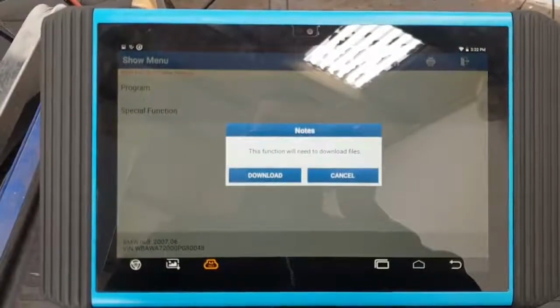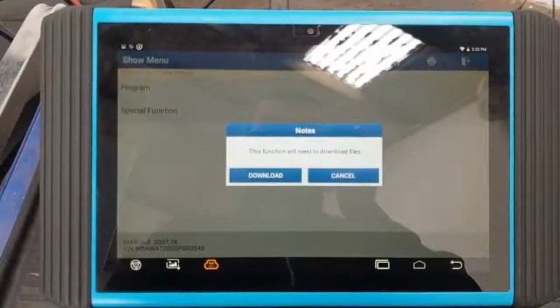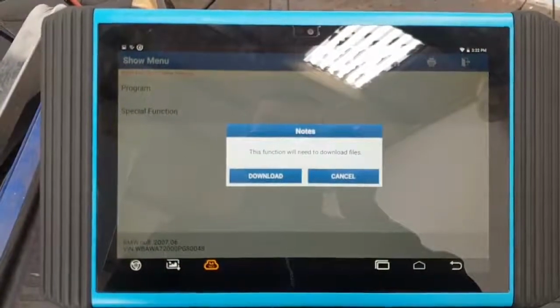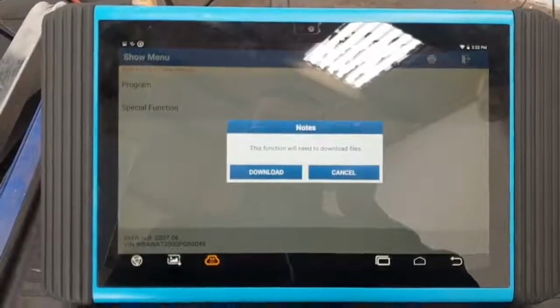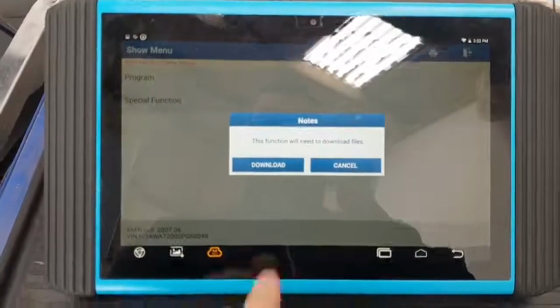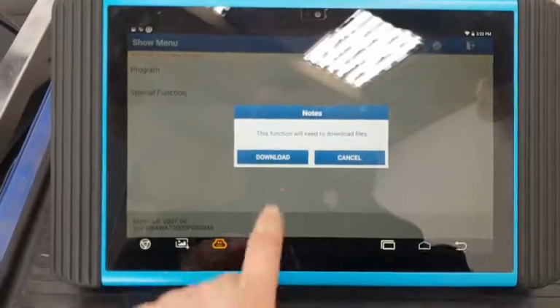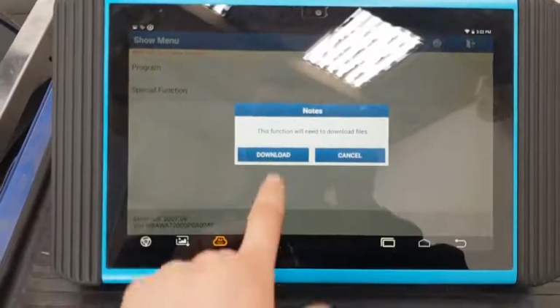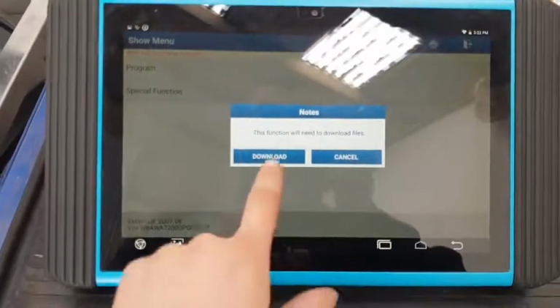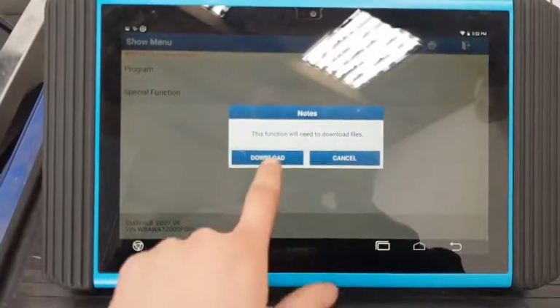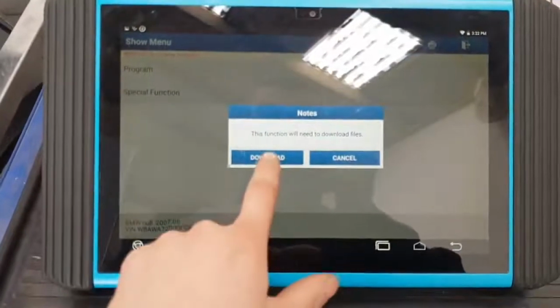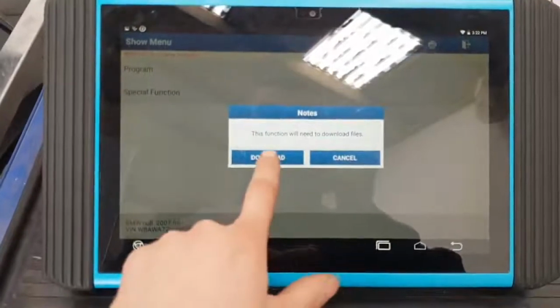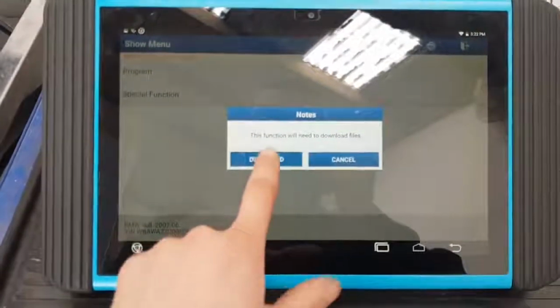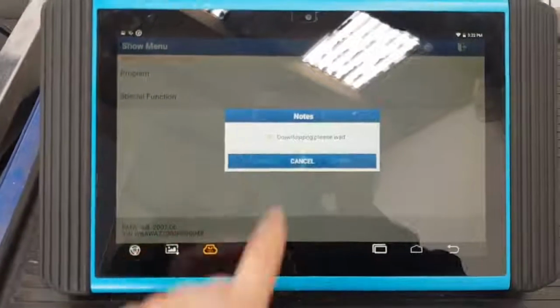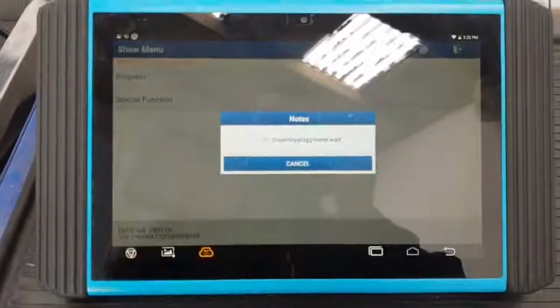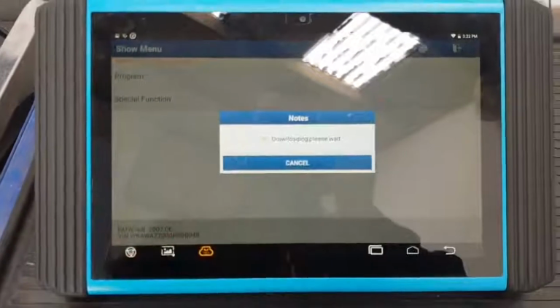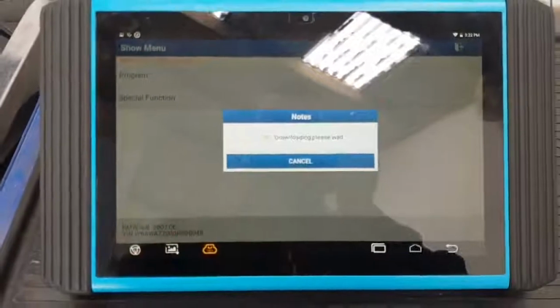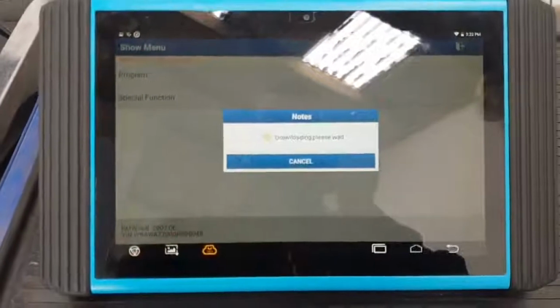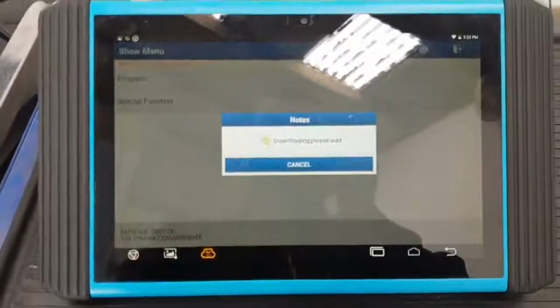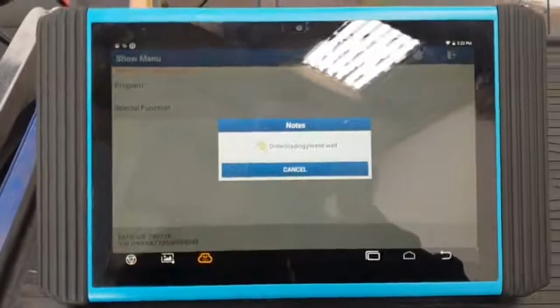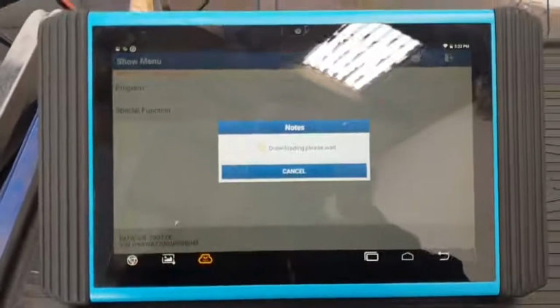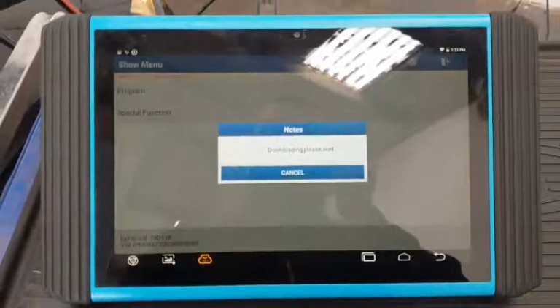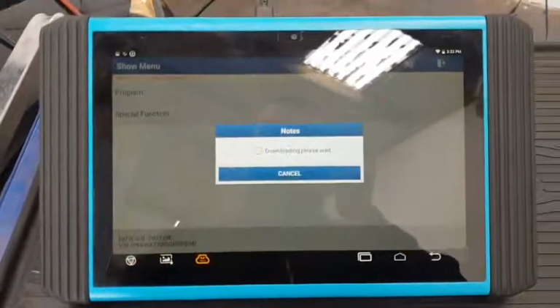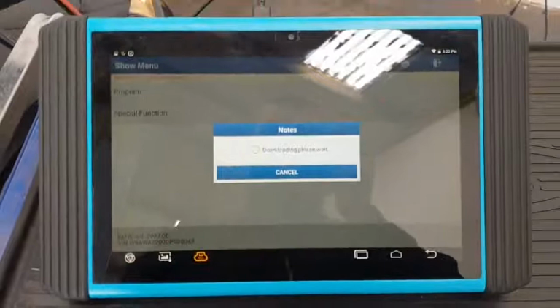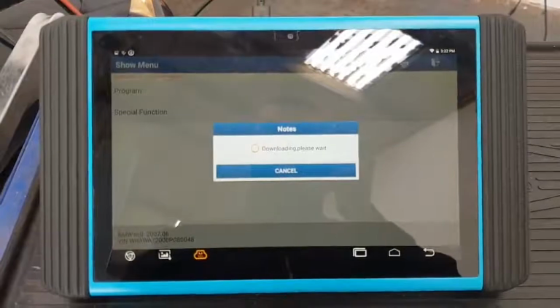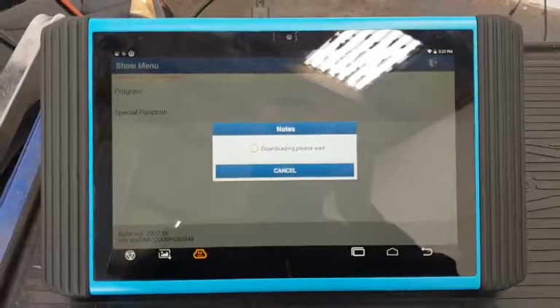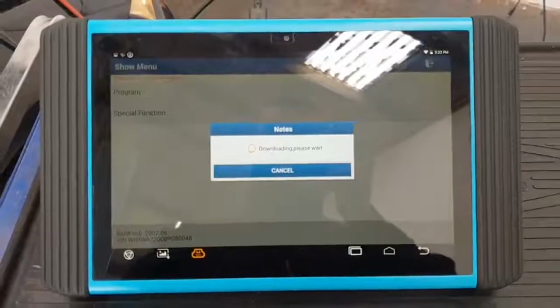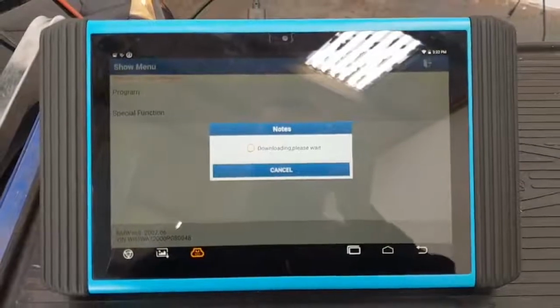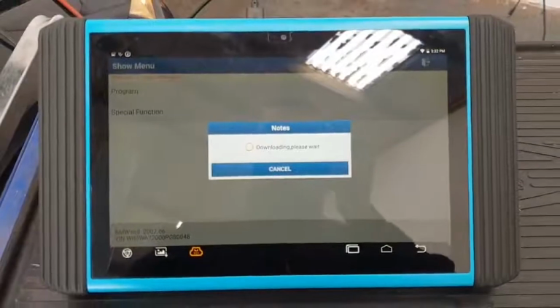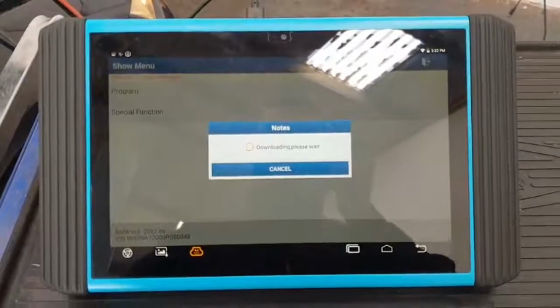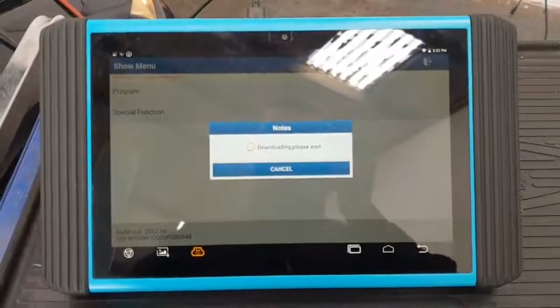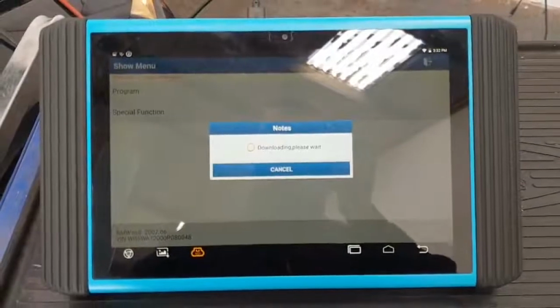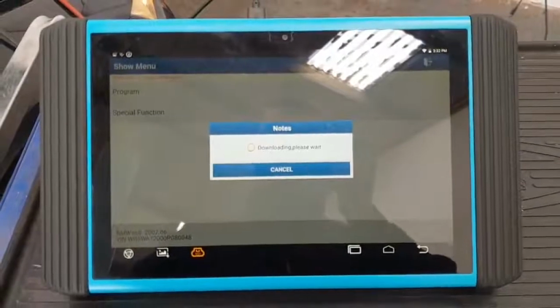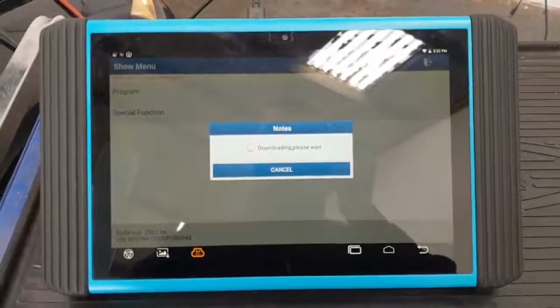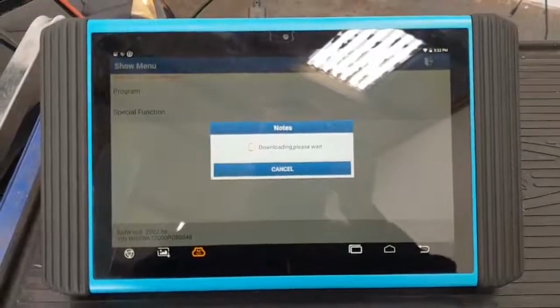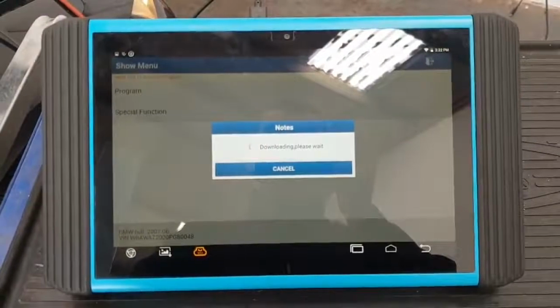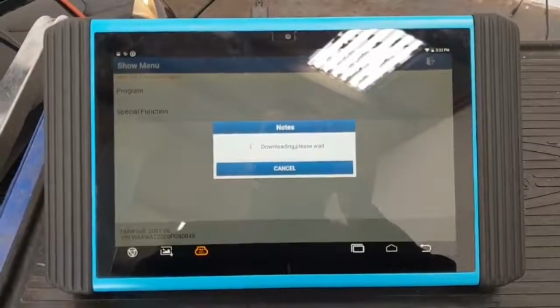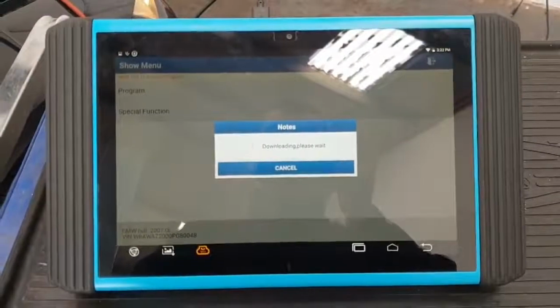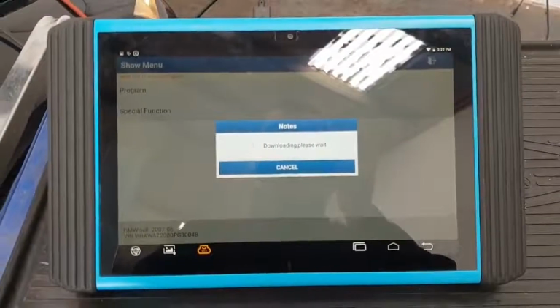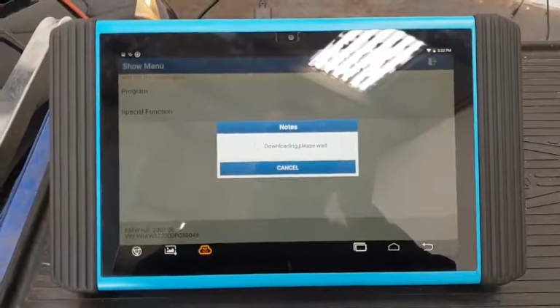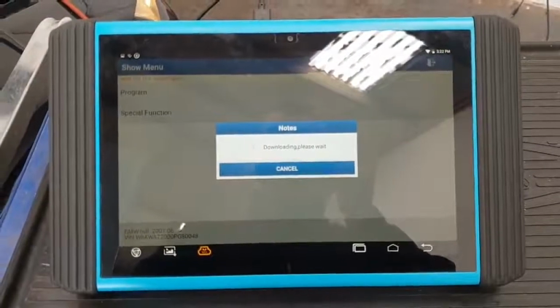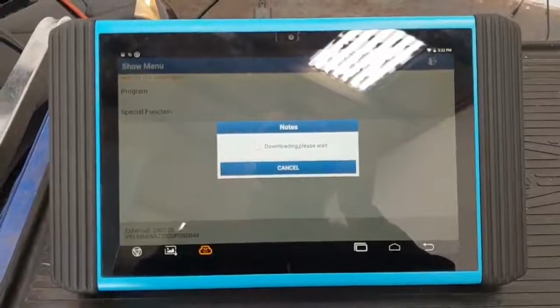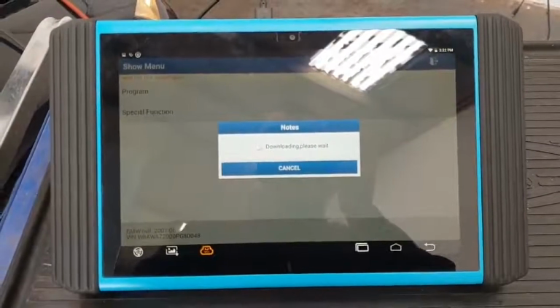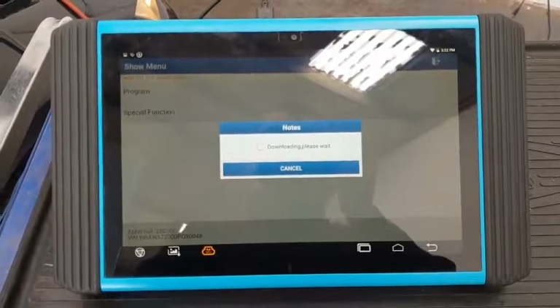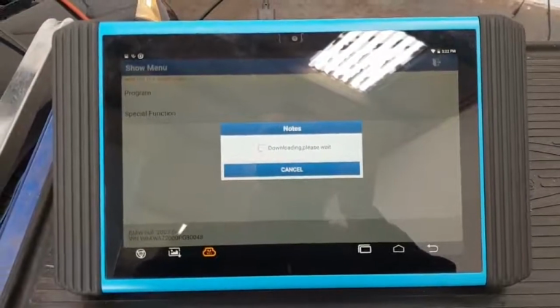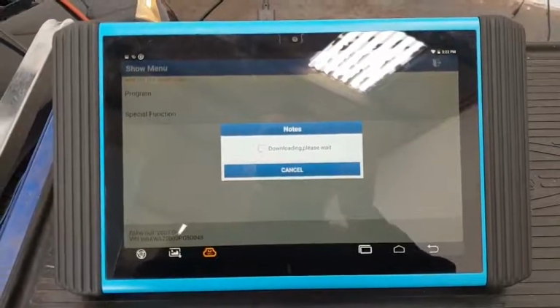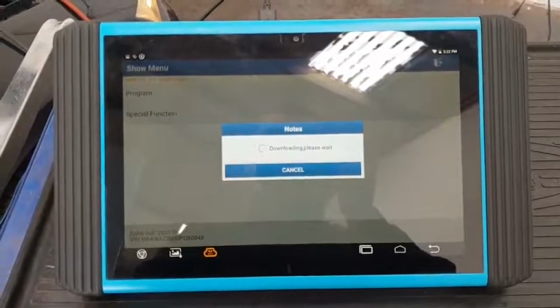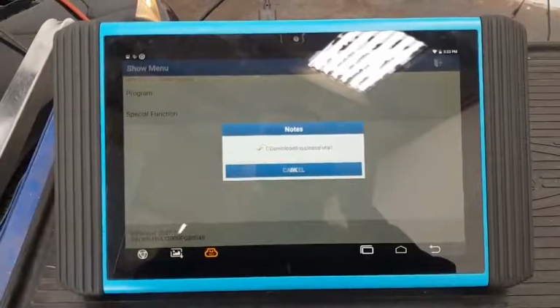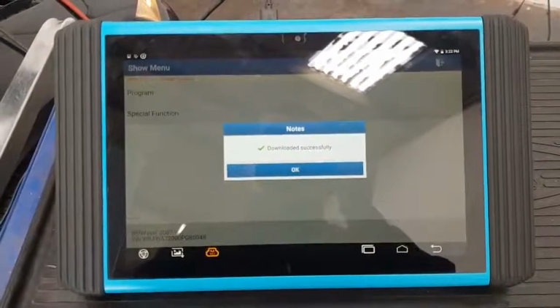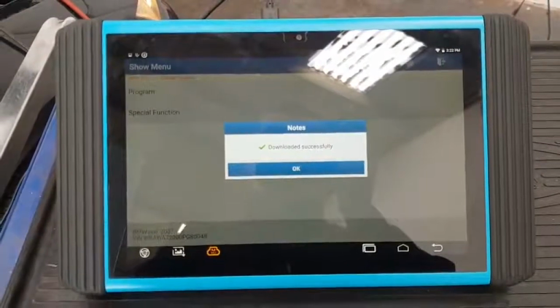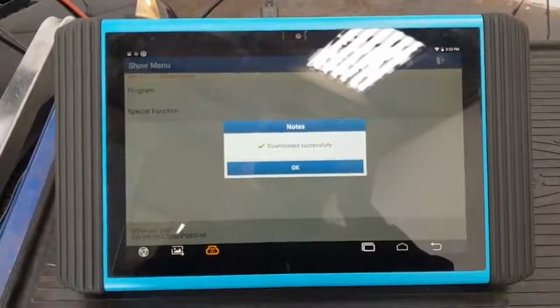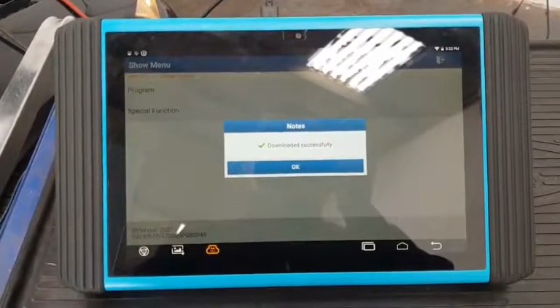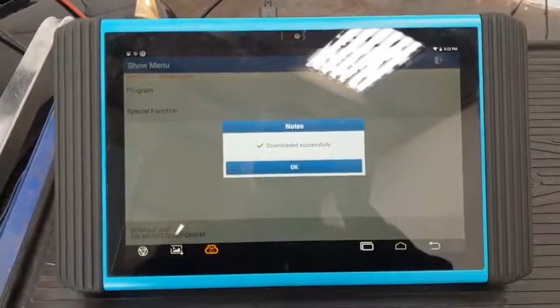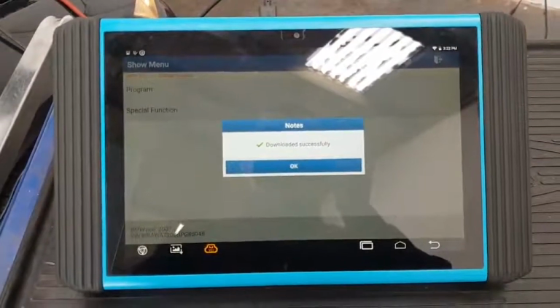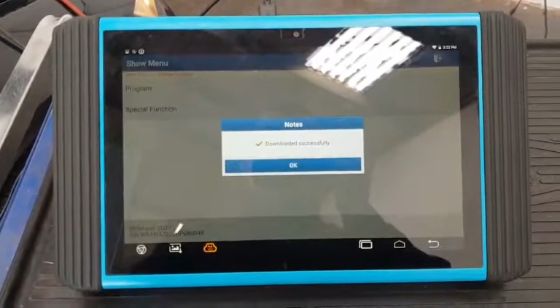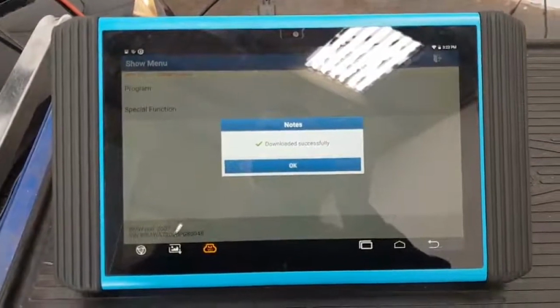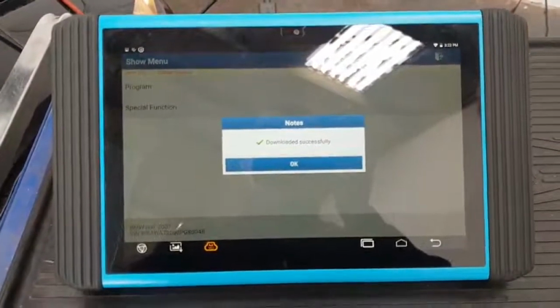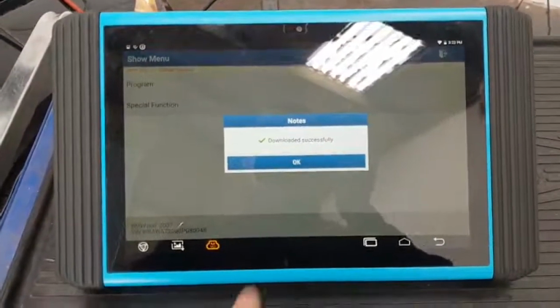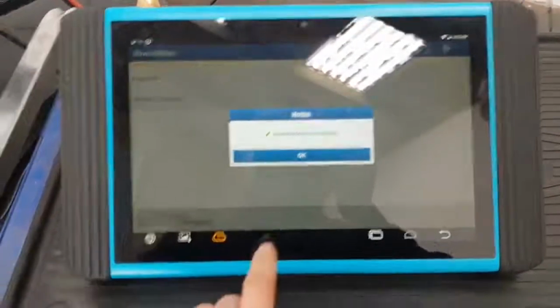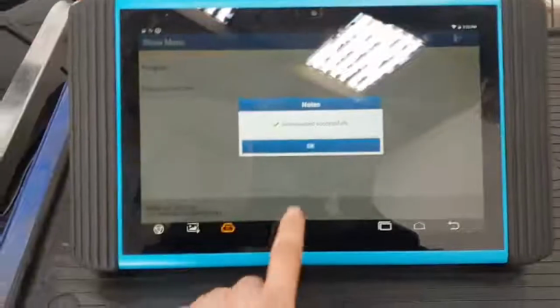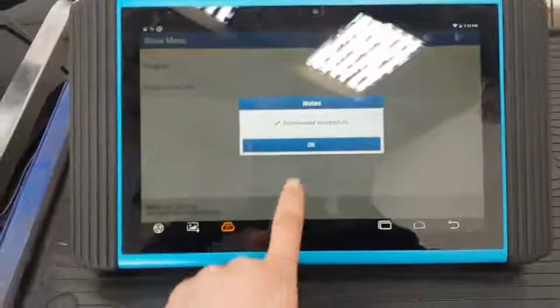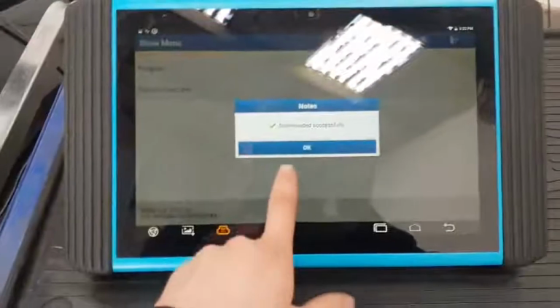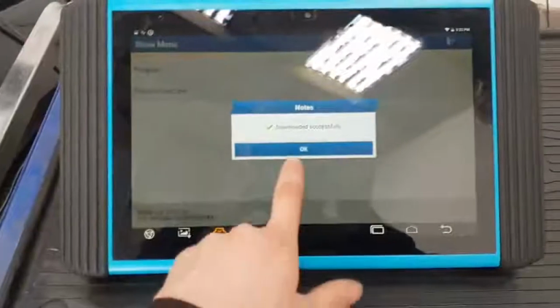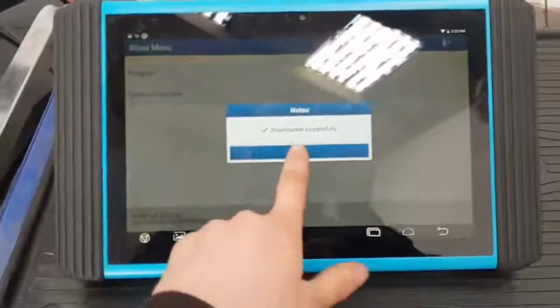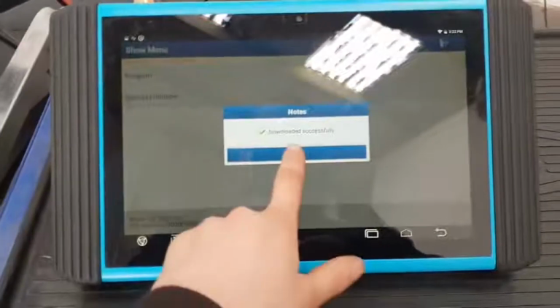Download files — download. Now it's downloading all the files from the server. Downloads successfully.